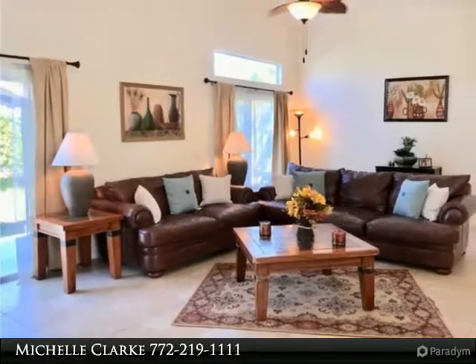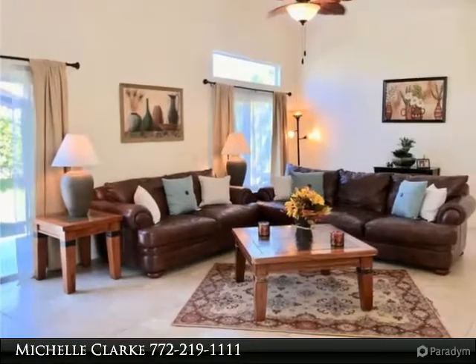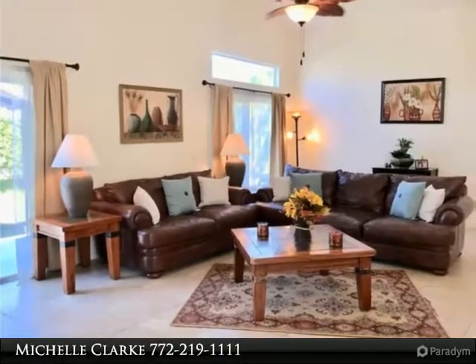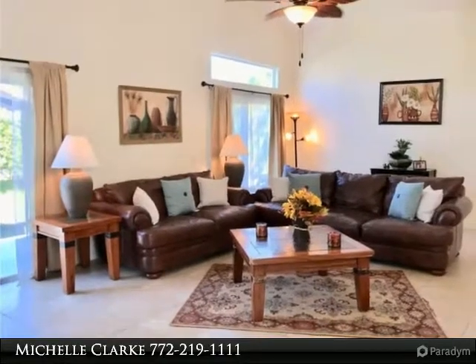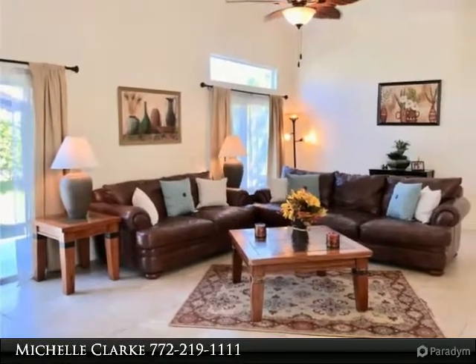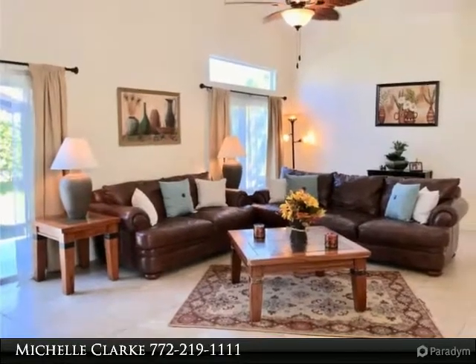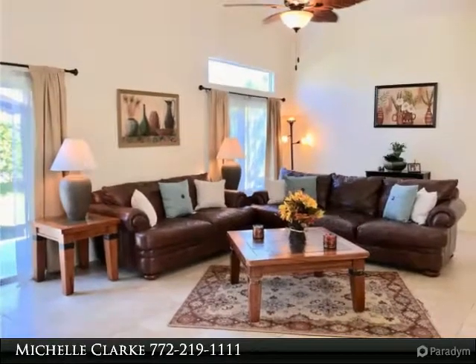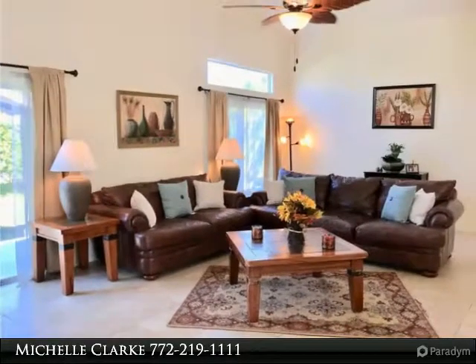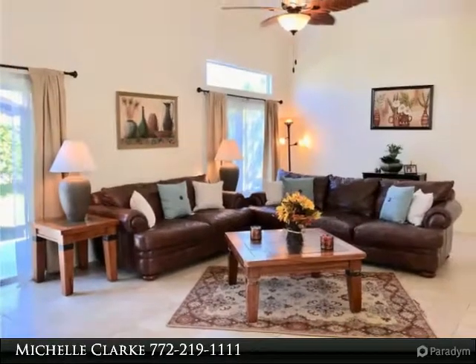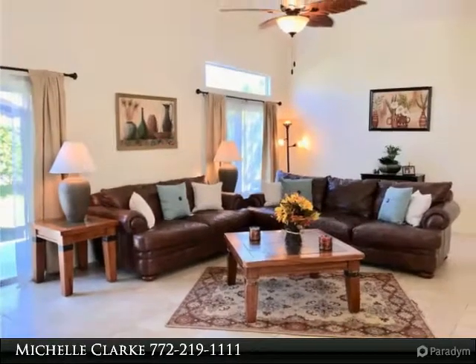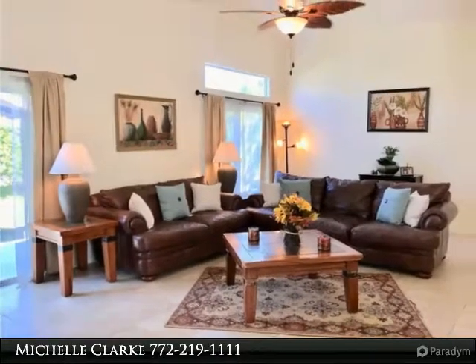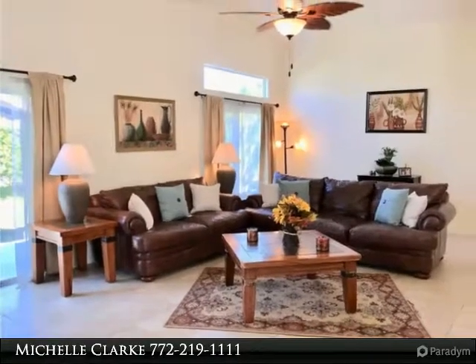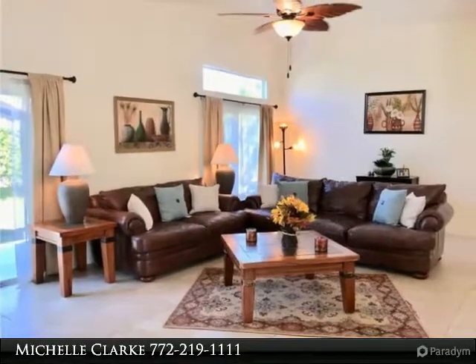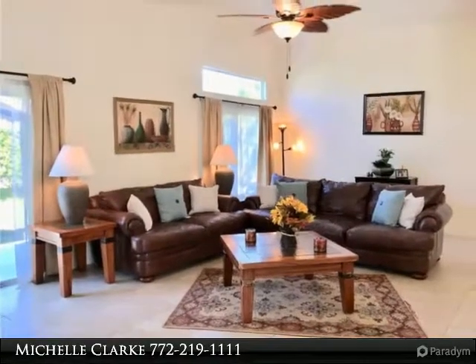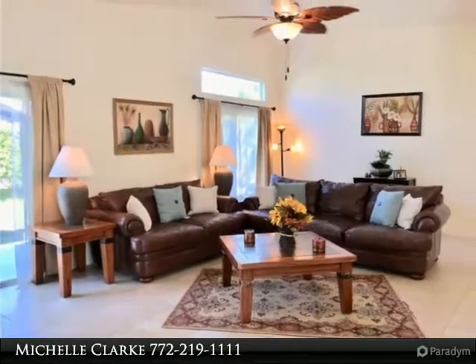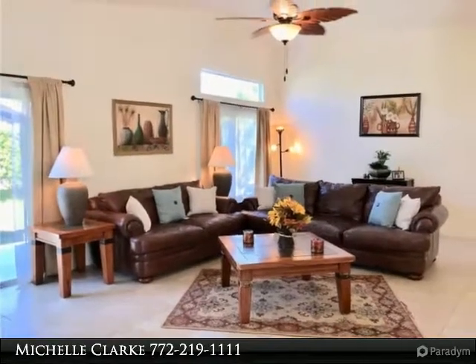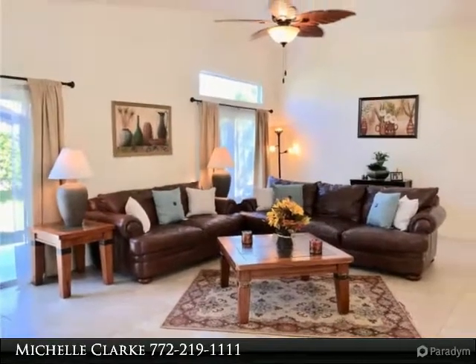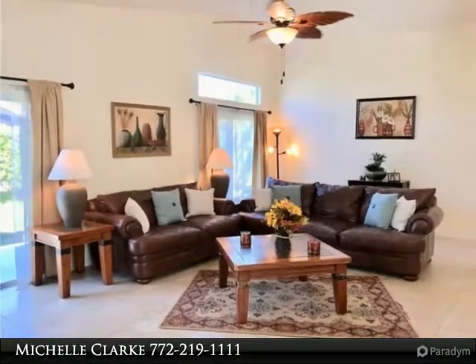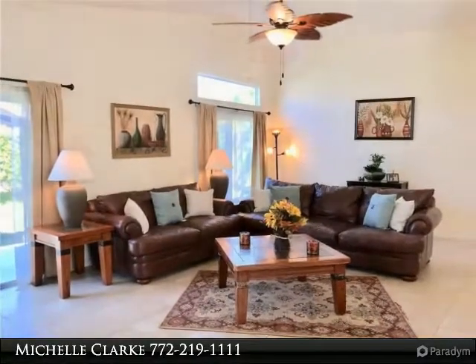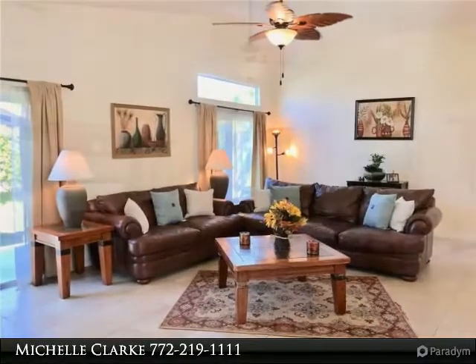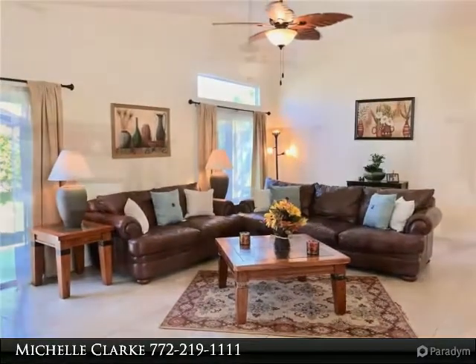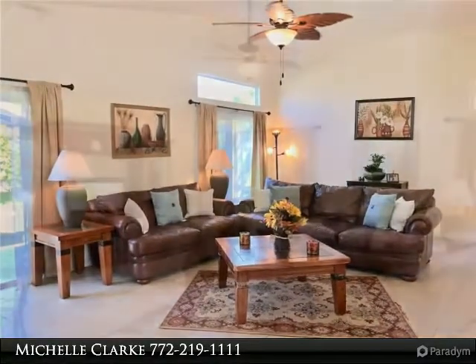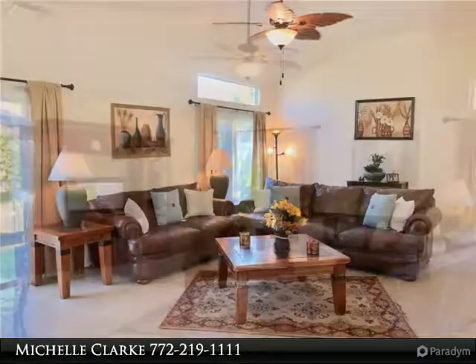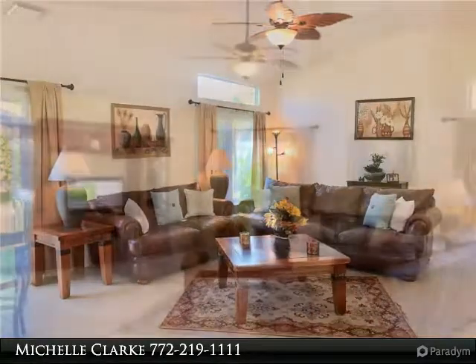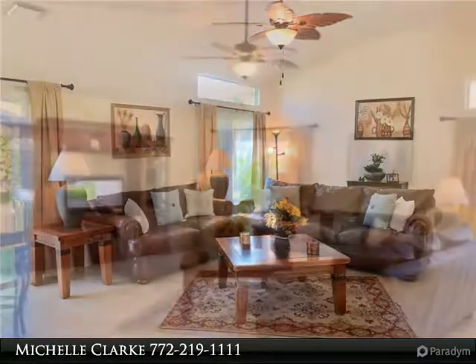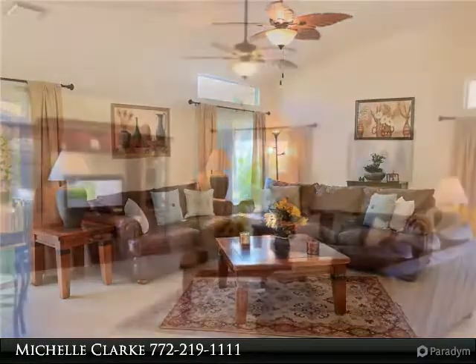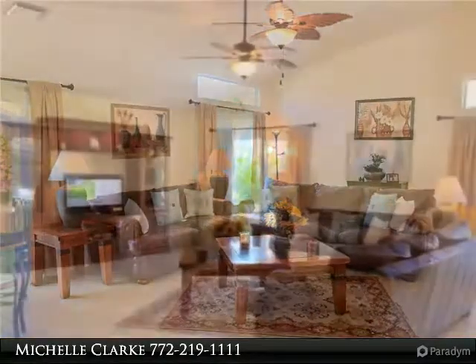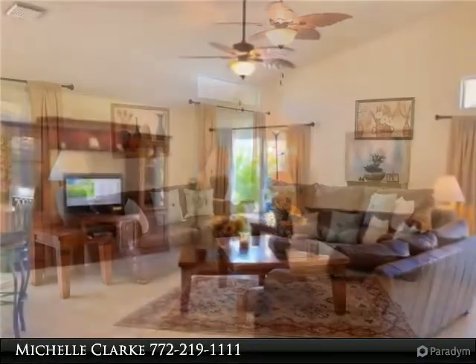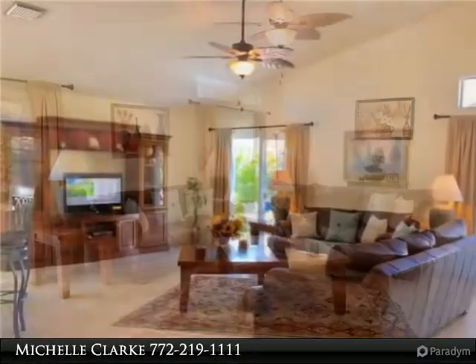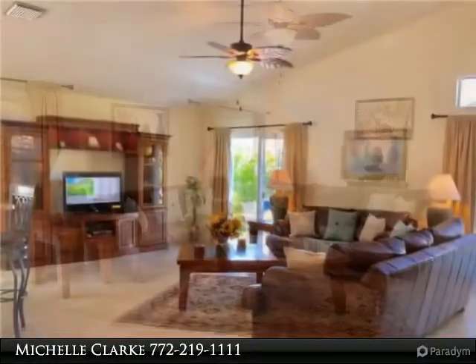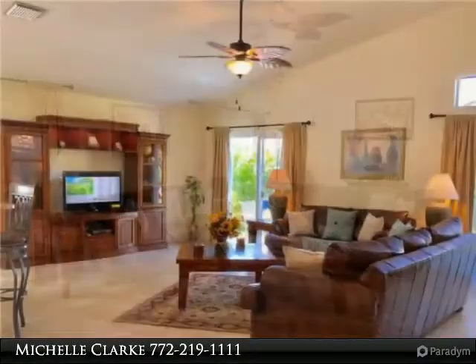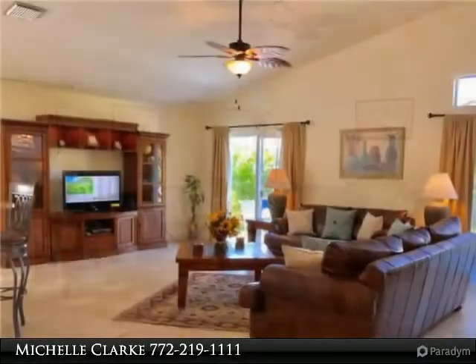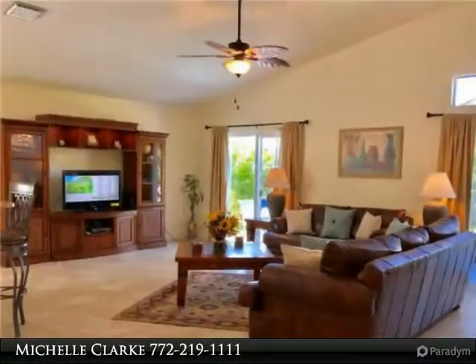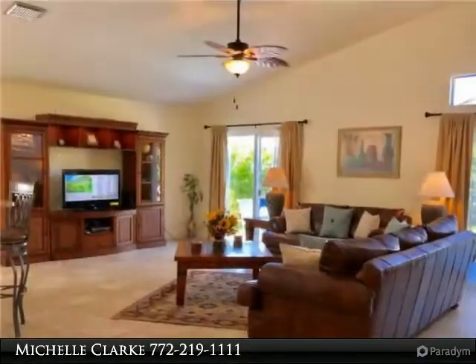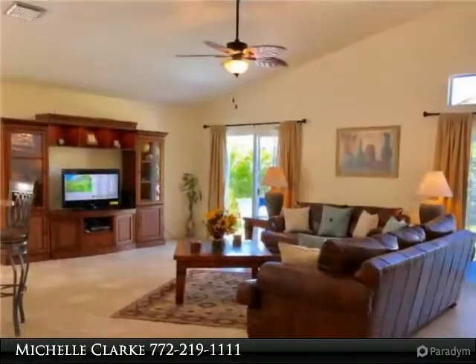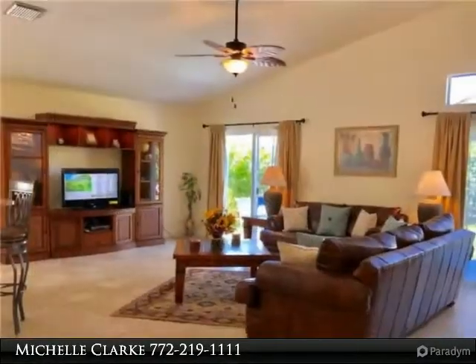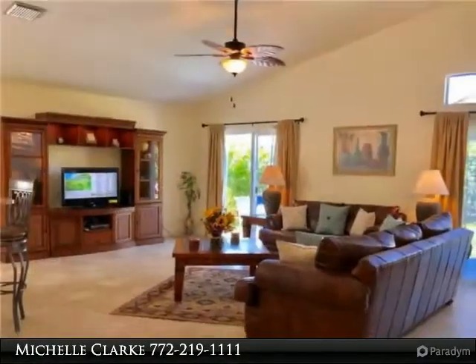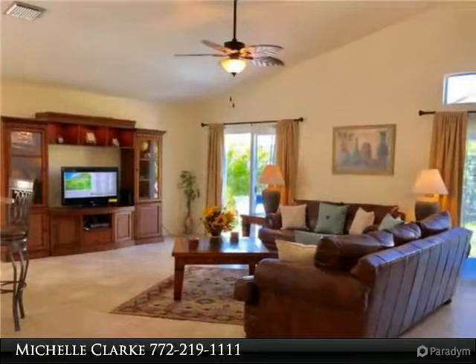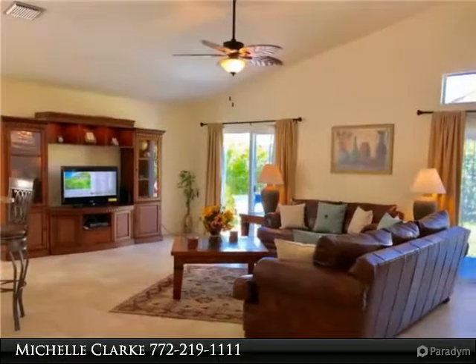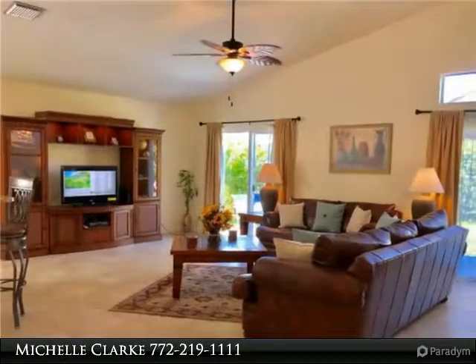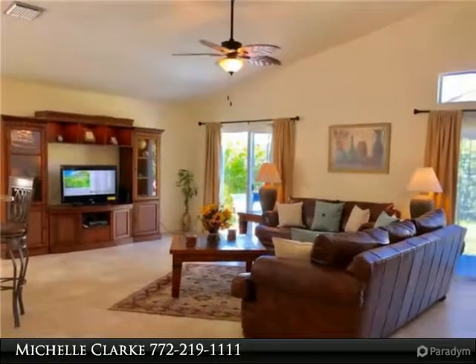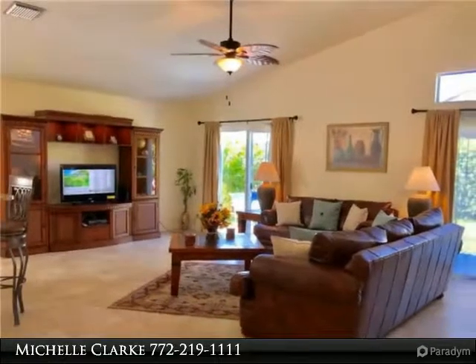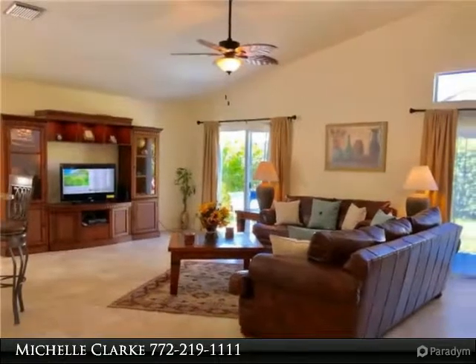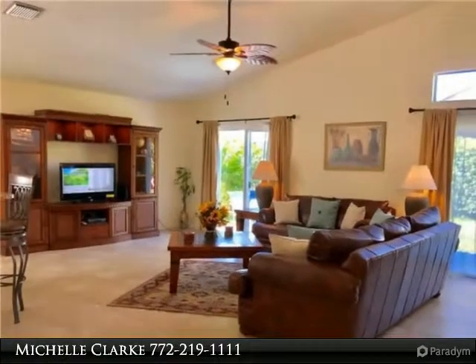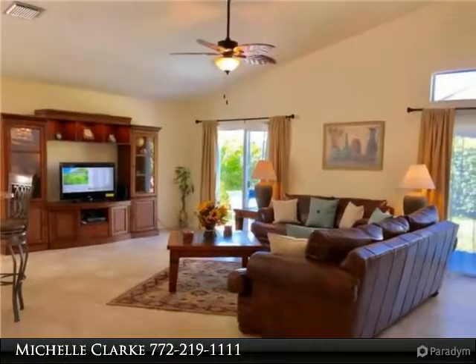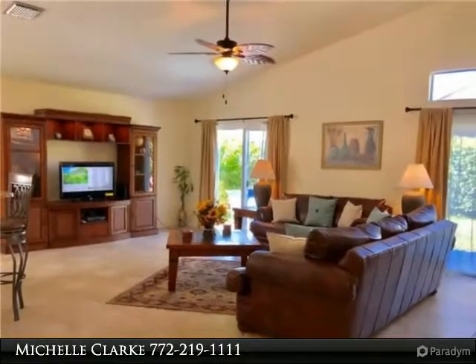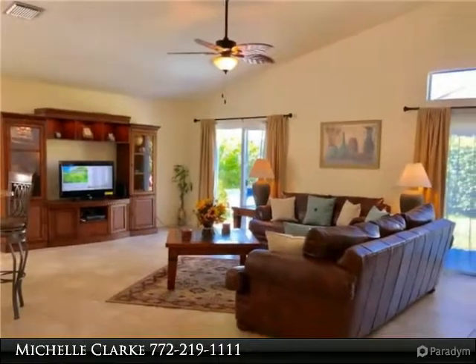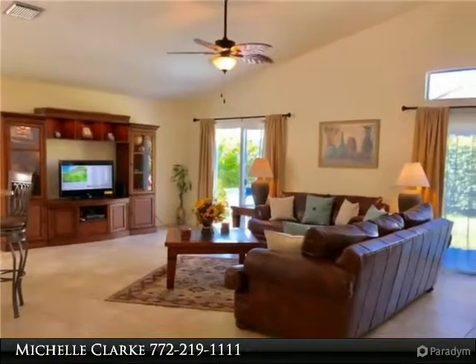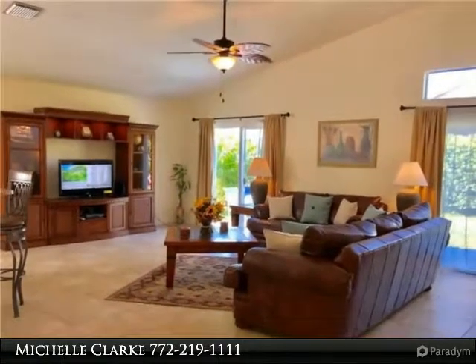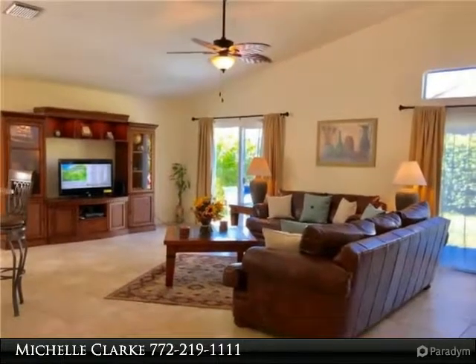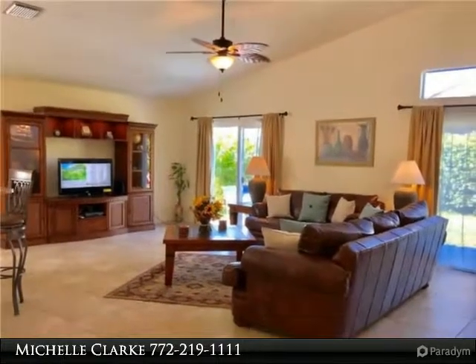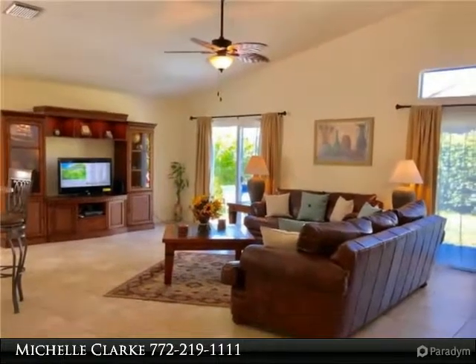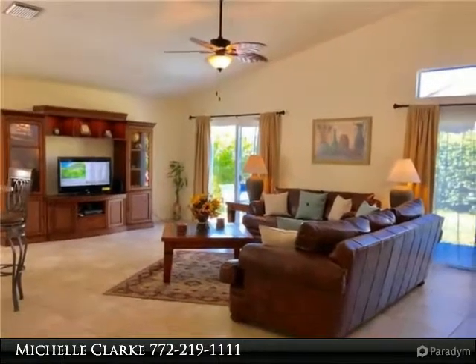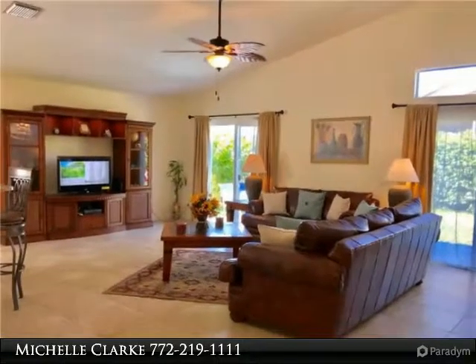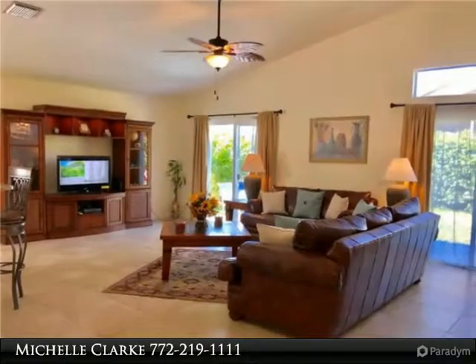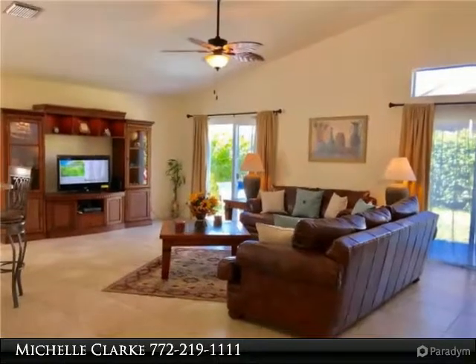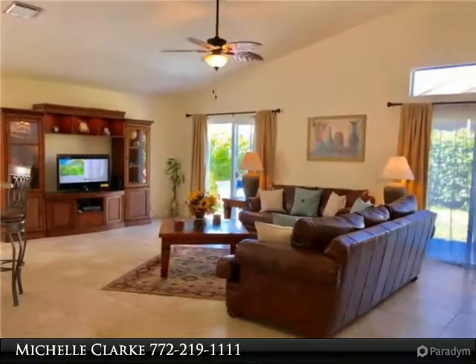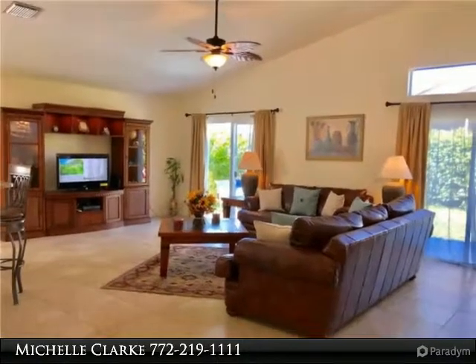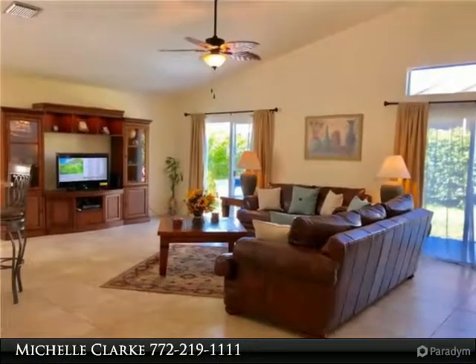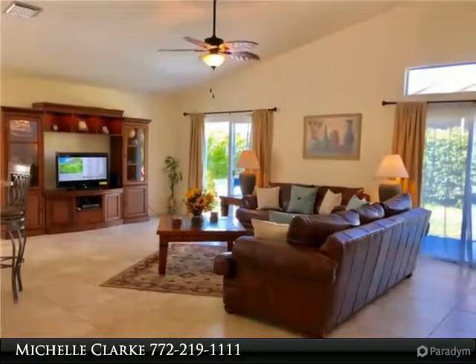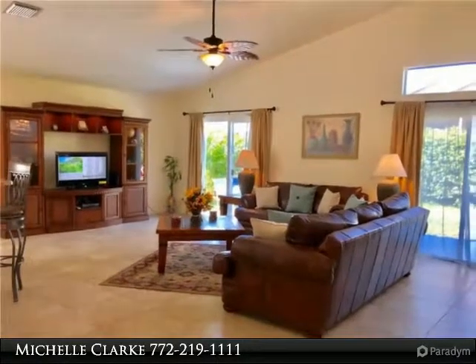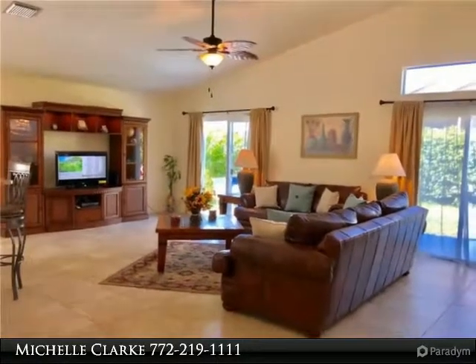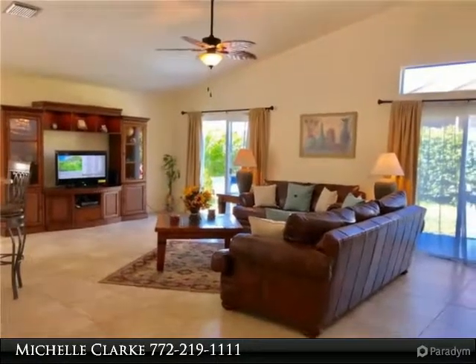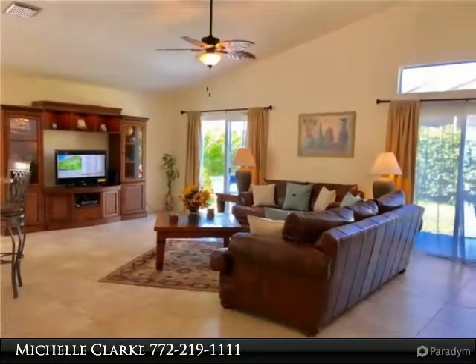The kitchen has a breakfast bar with multiple seating availability. The kitchen was updated with granite counters and new stainless steel appliances.